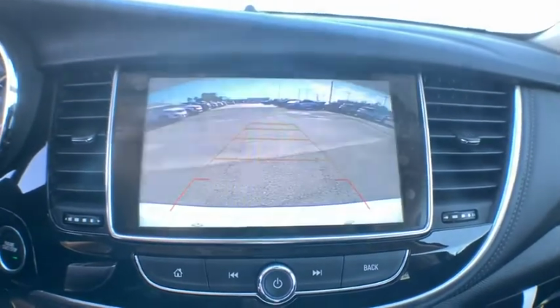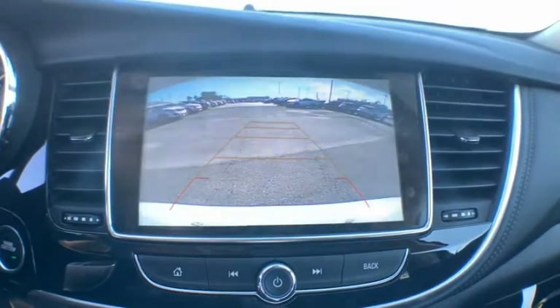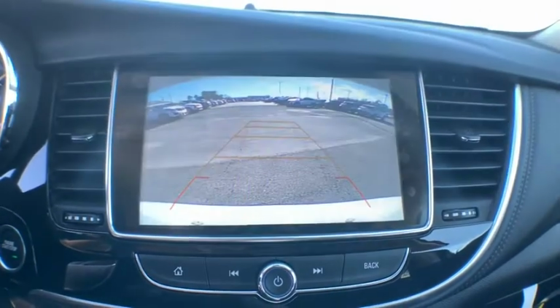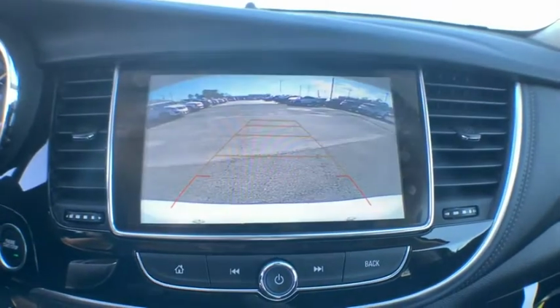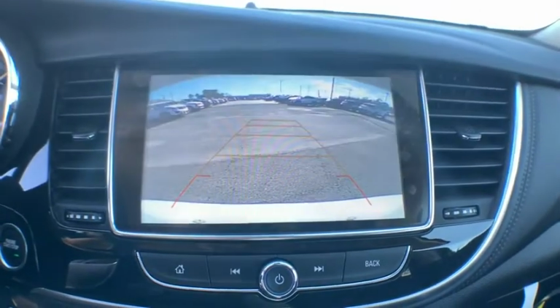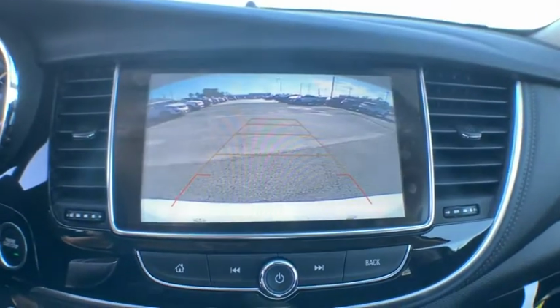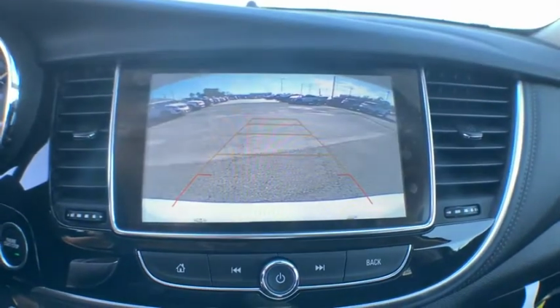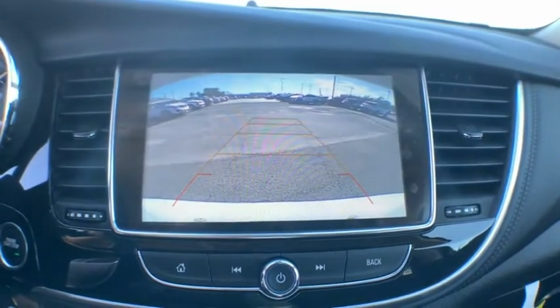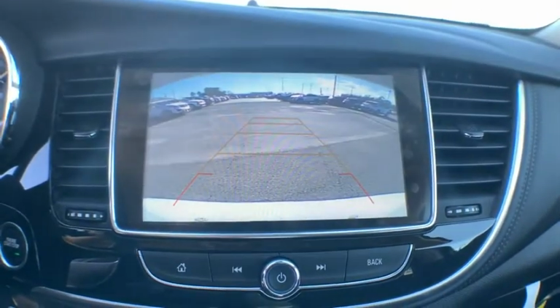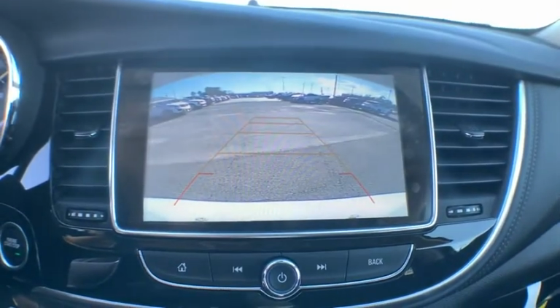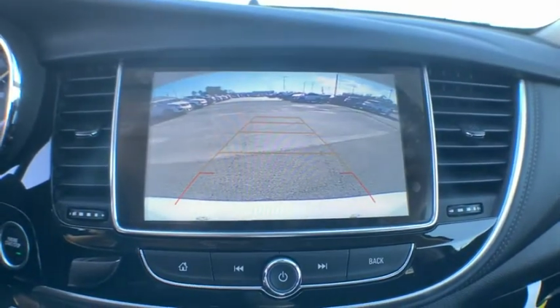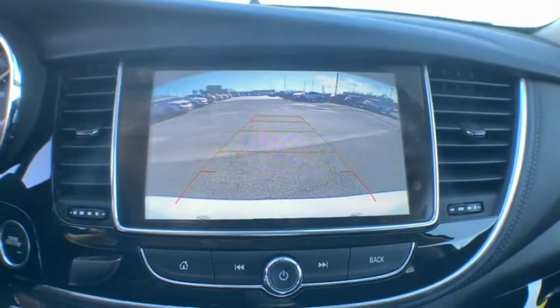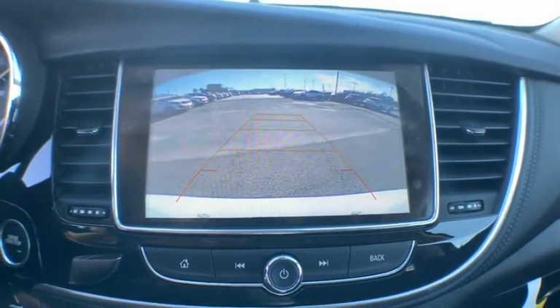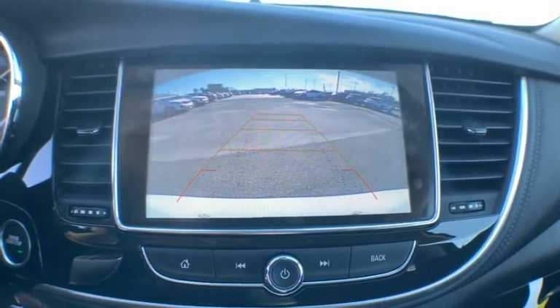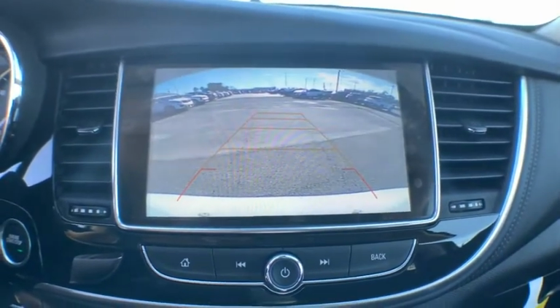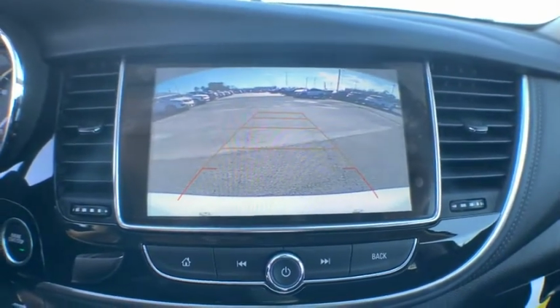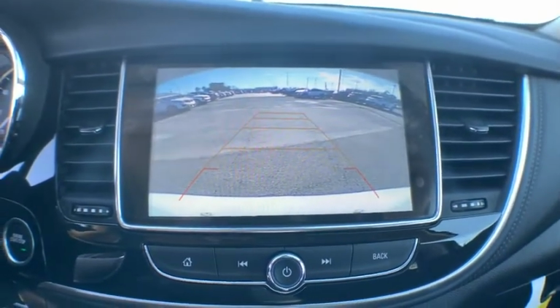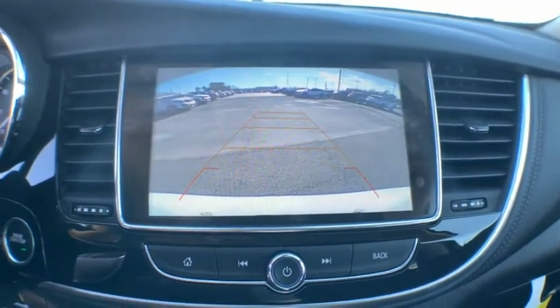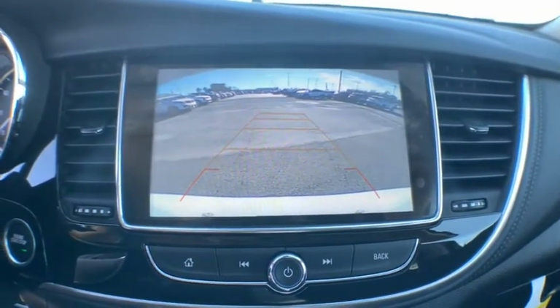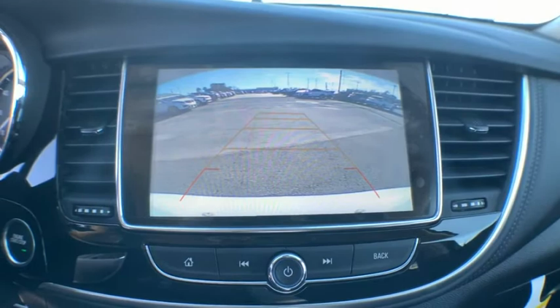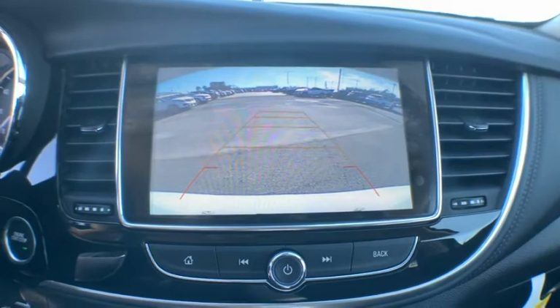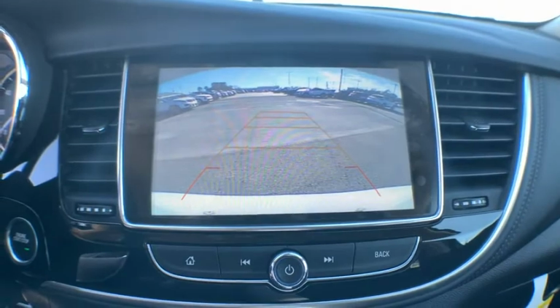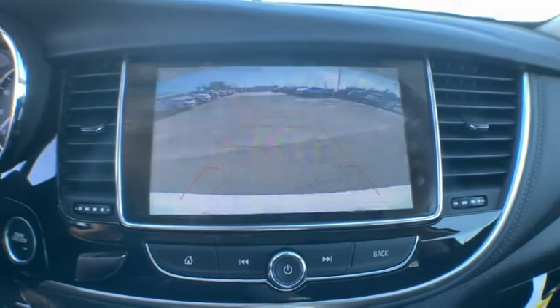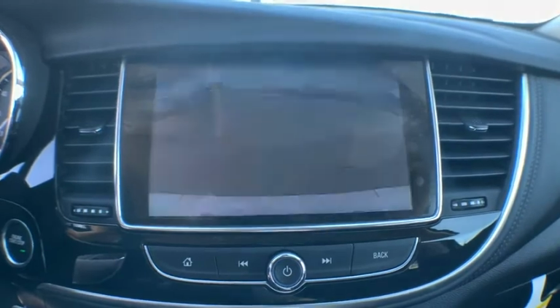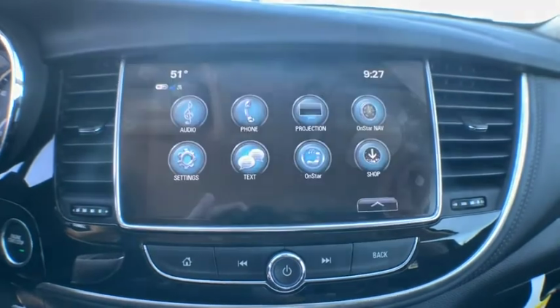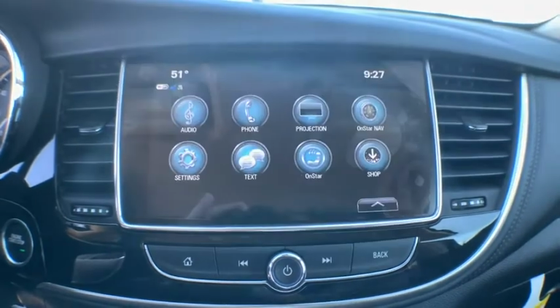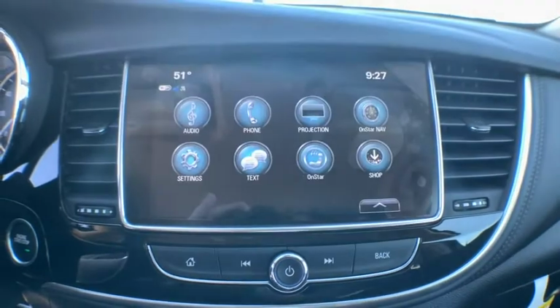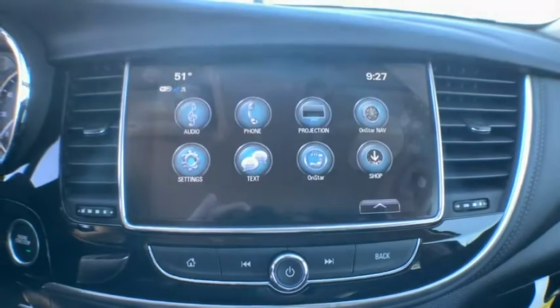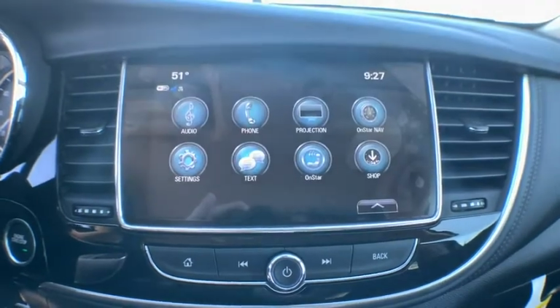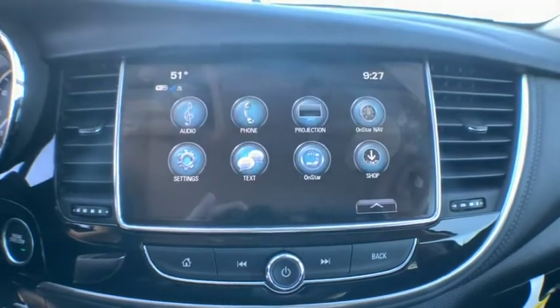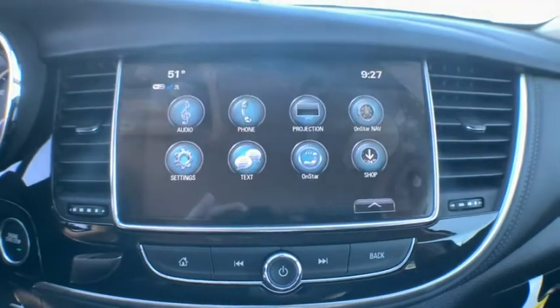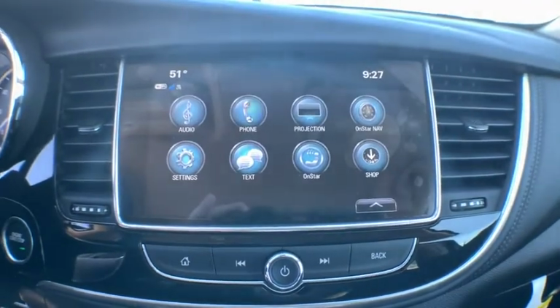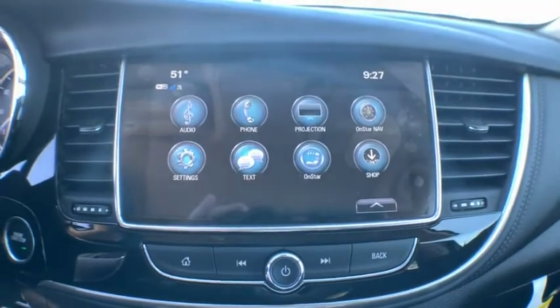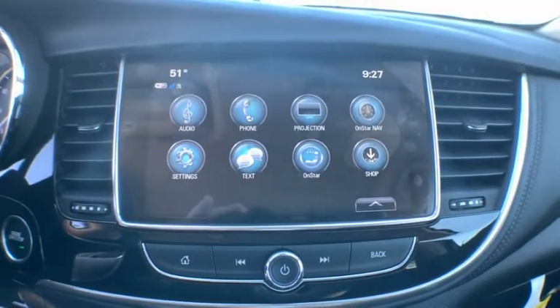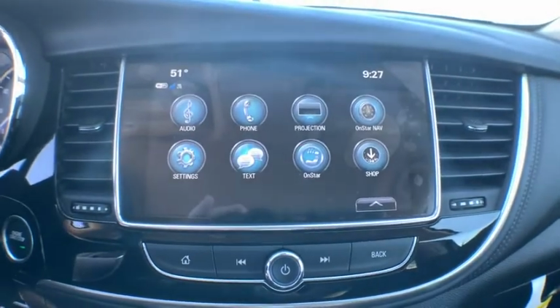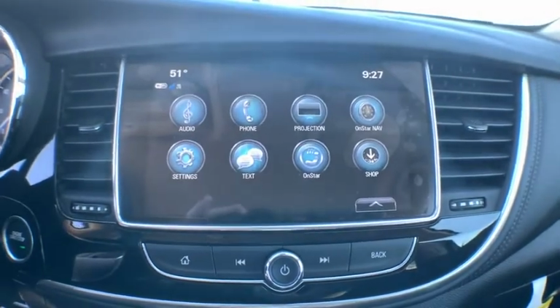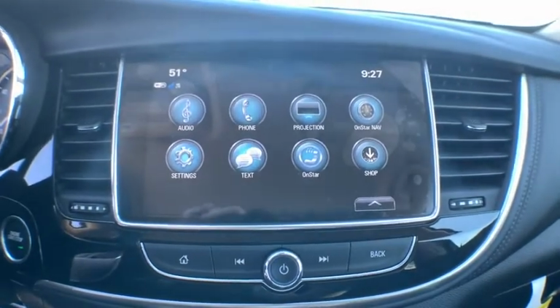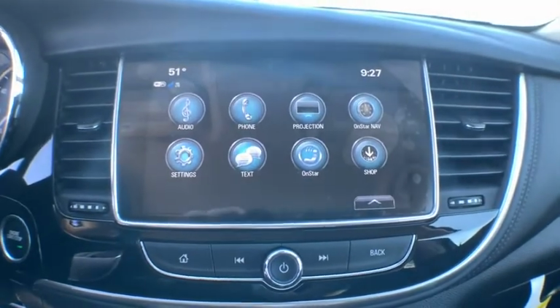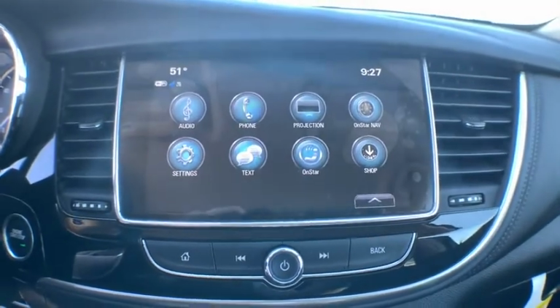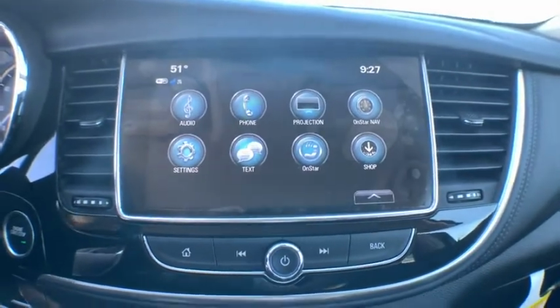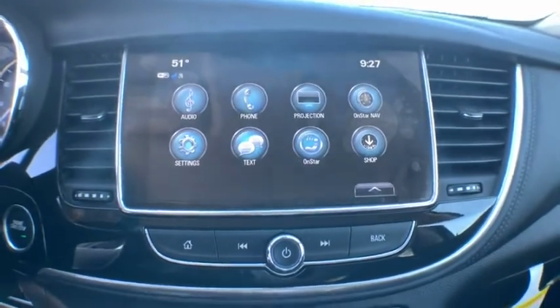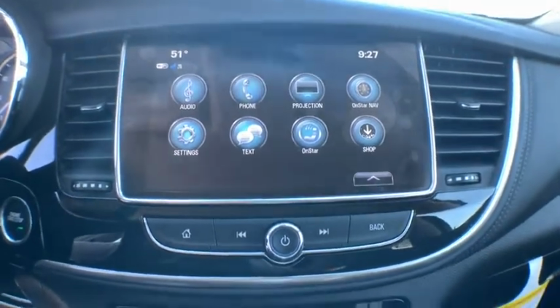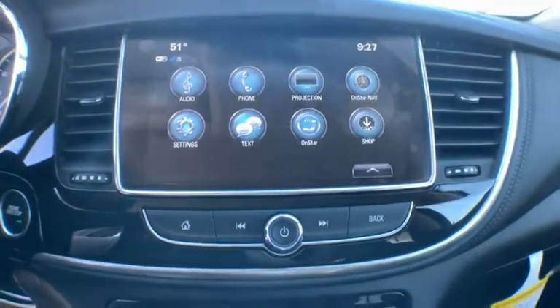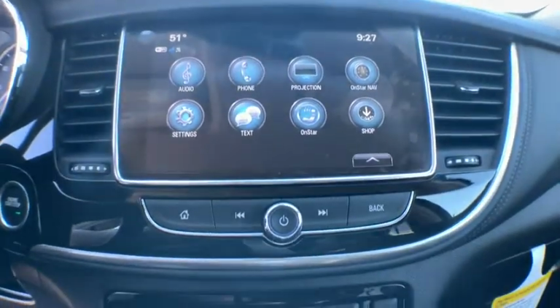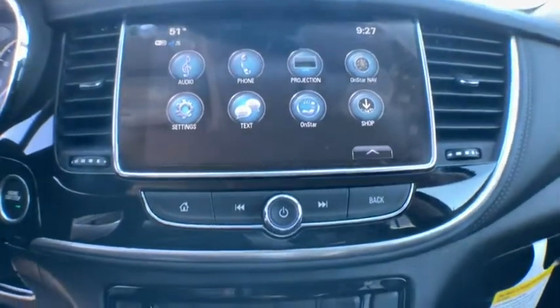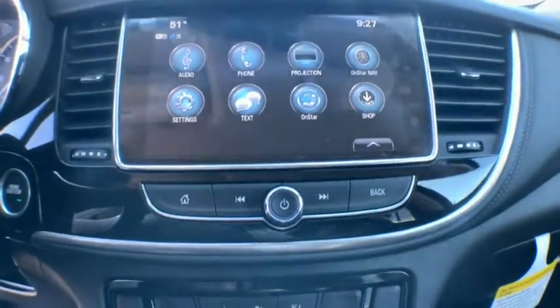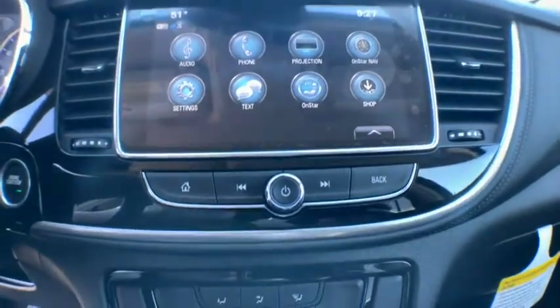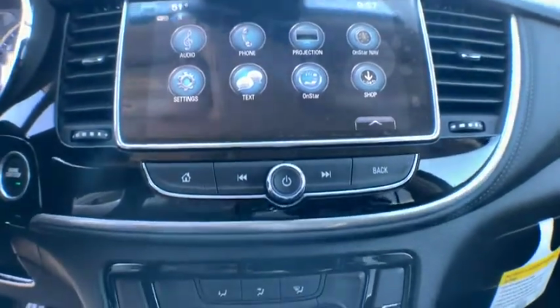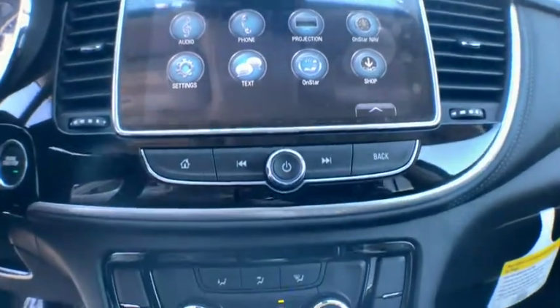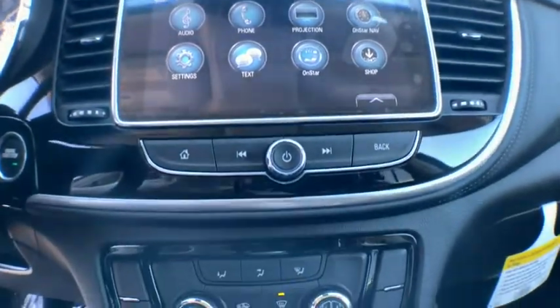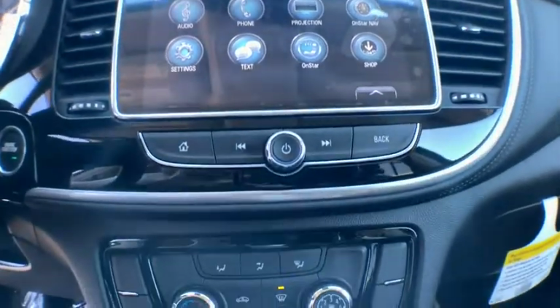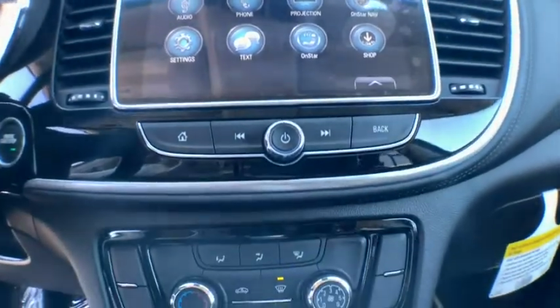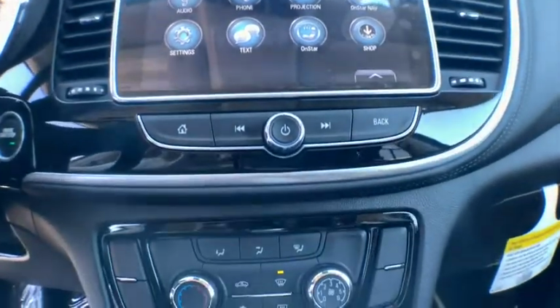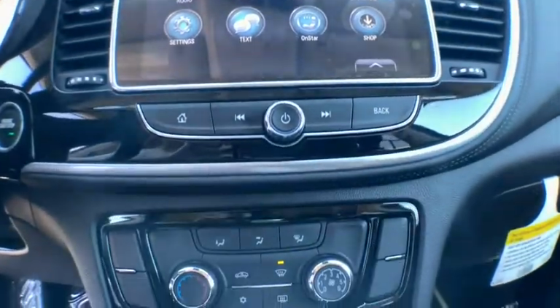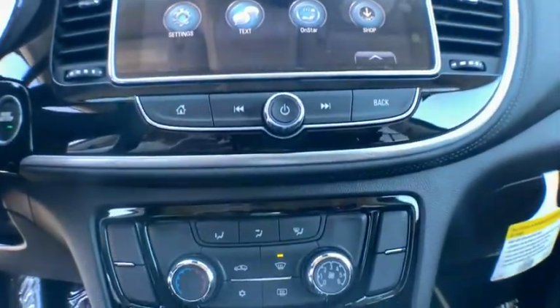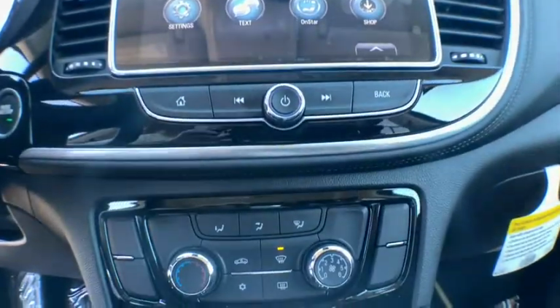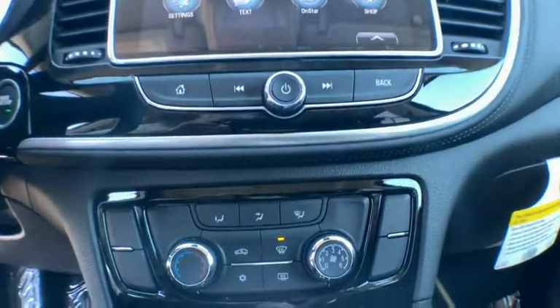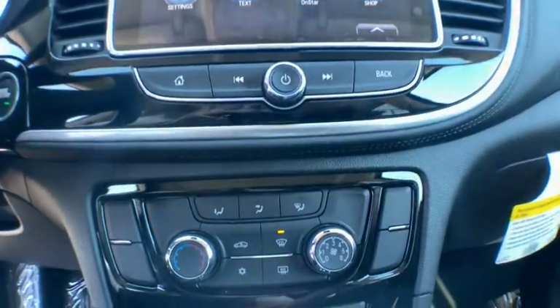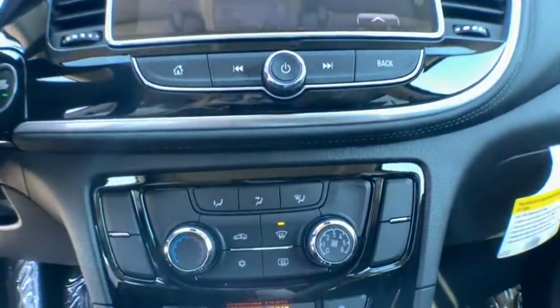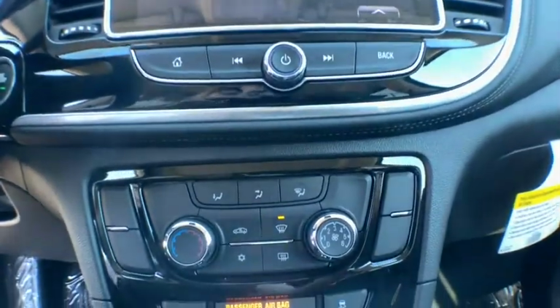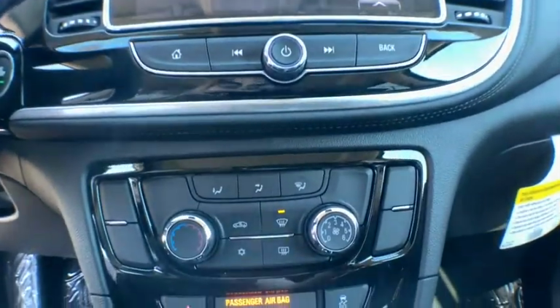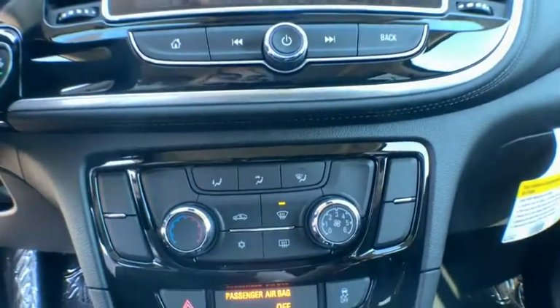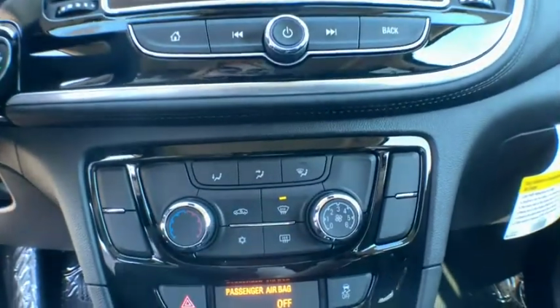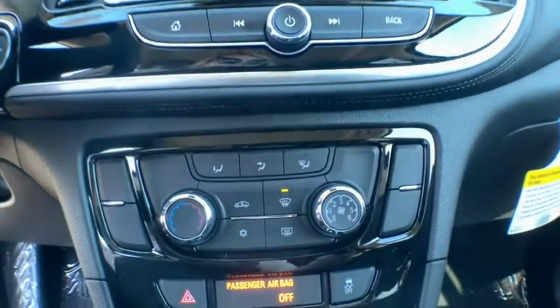Alloy wheels, four-wheel disc brakes, floor mats, cruise control, keyless start, aluminum wheels, front wheel drive.